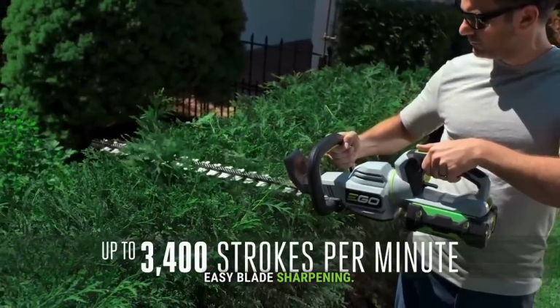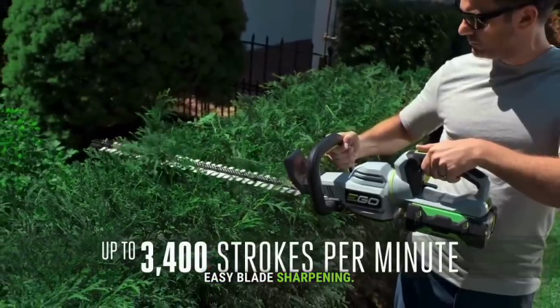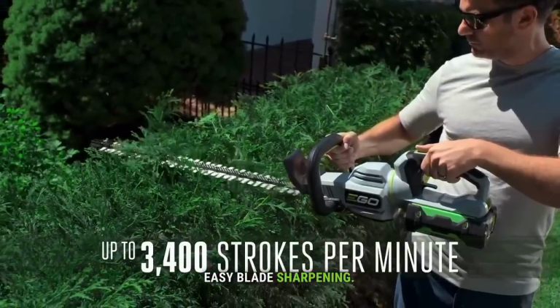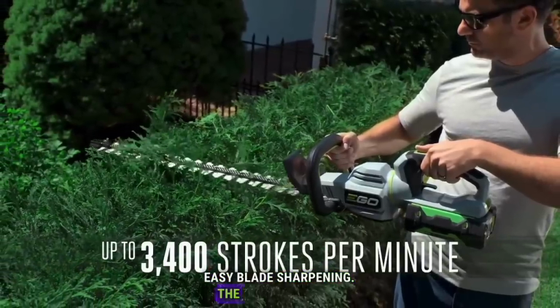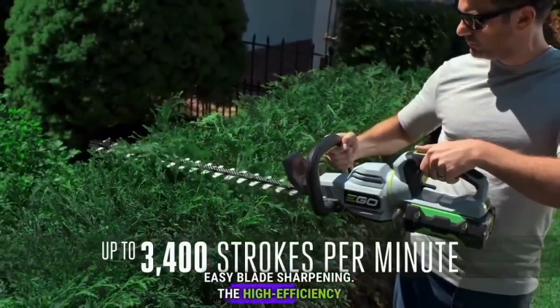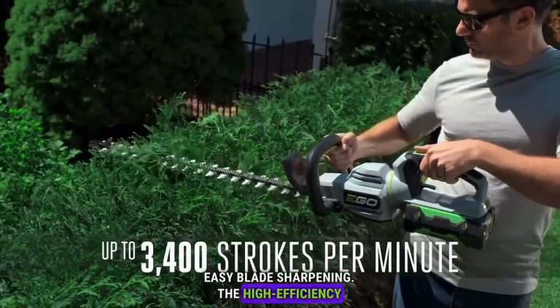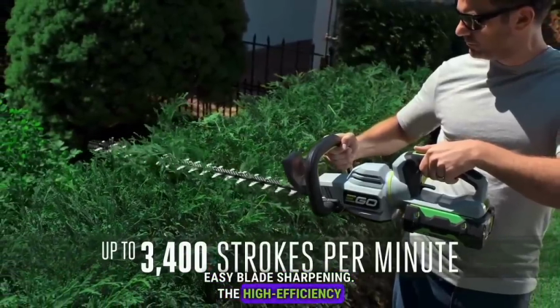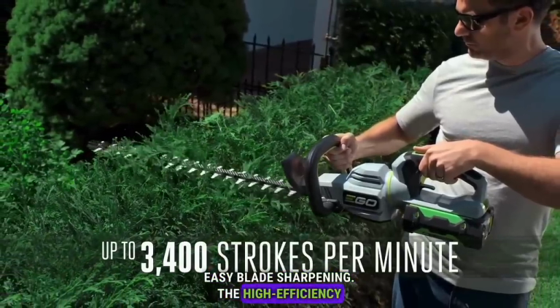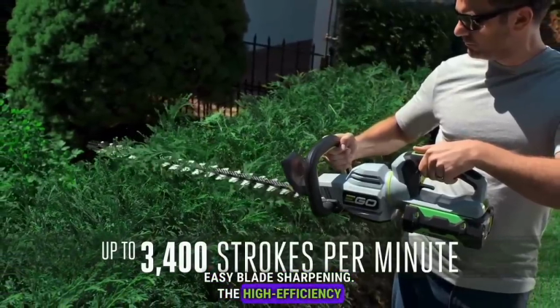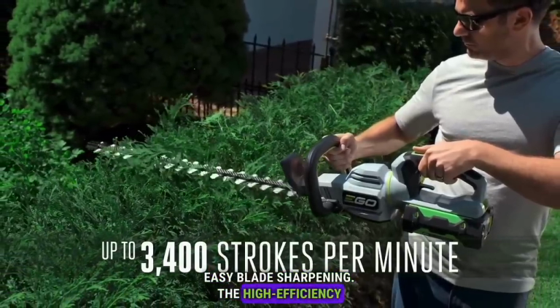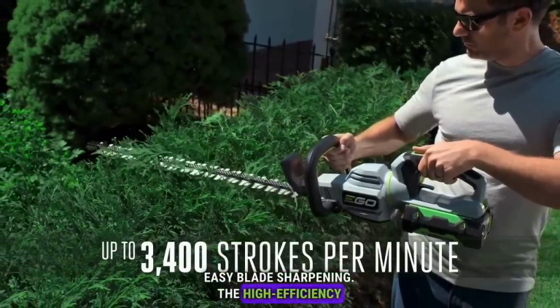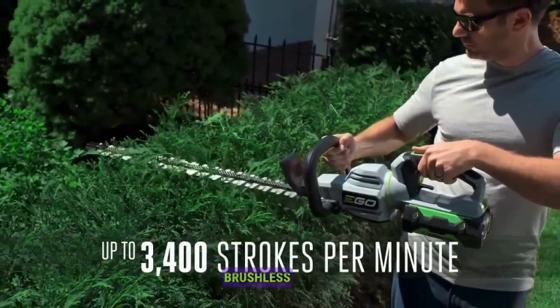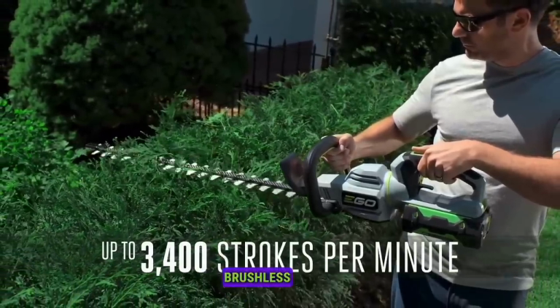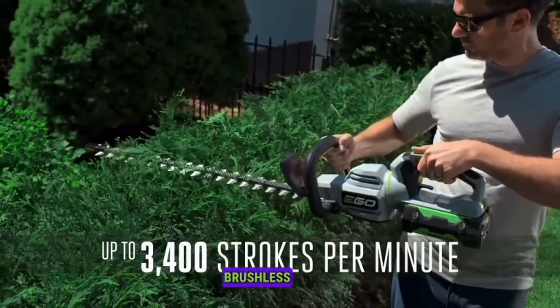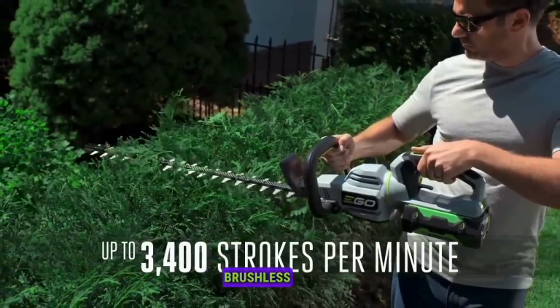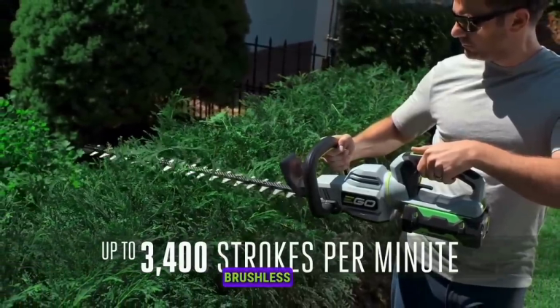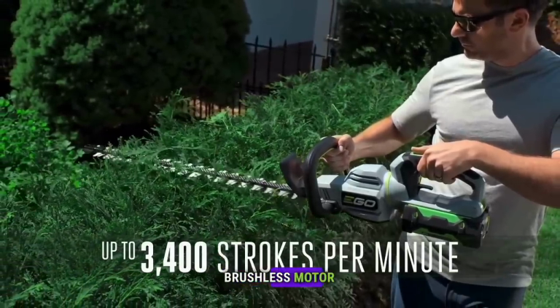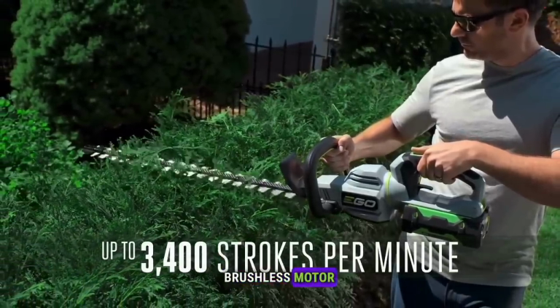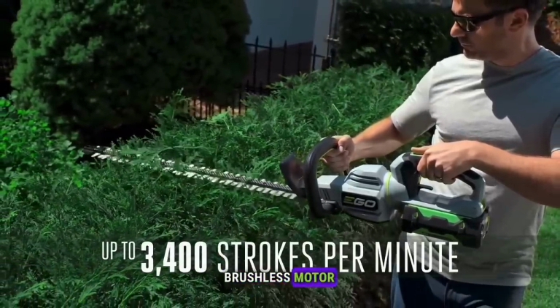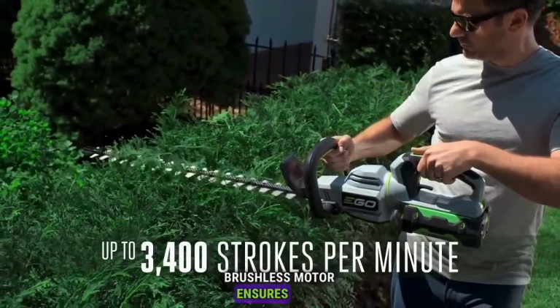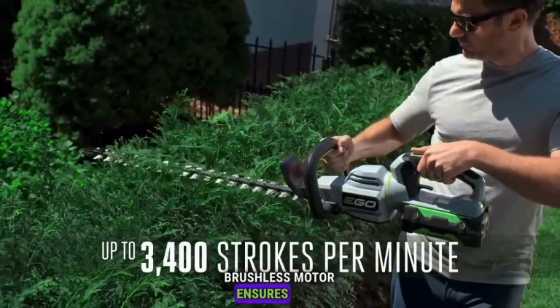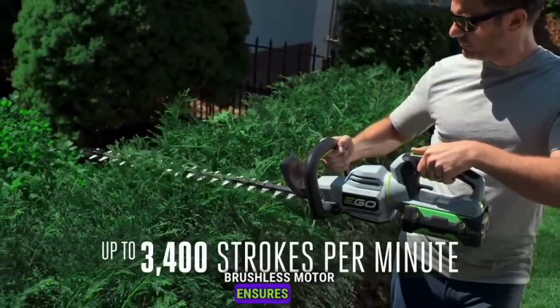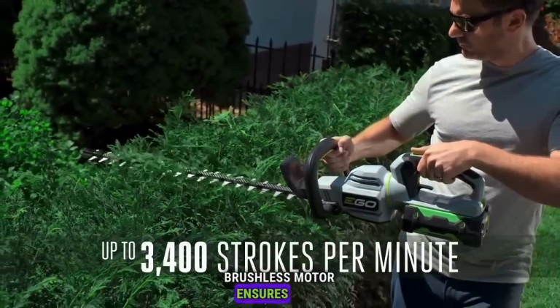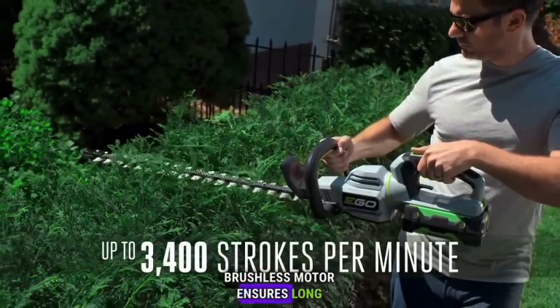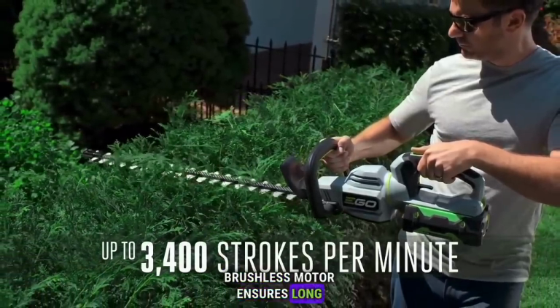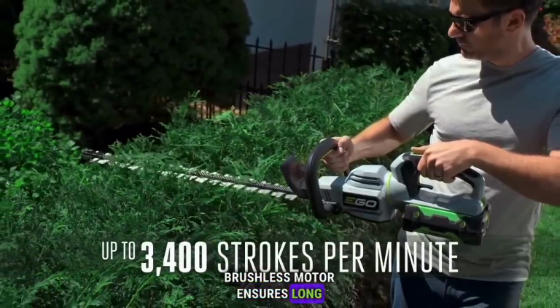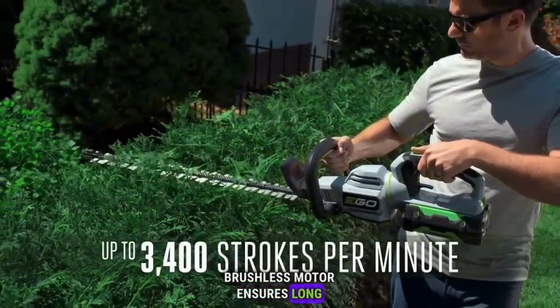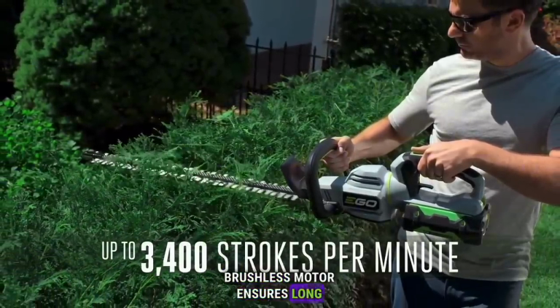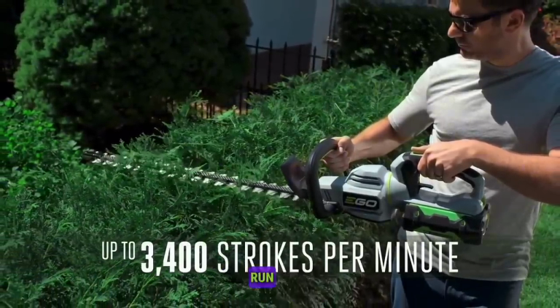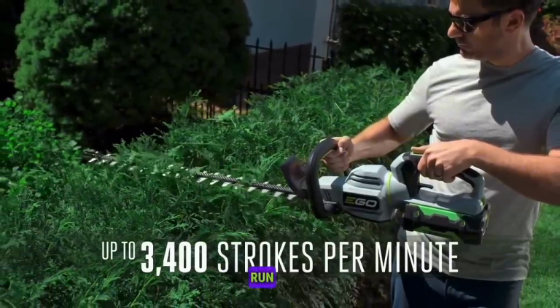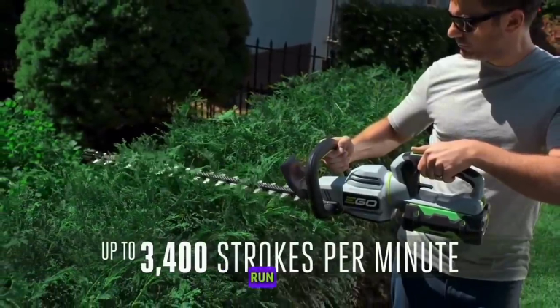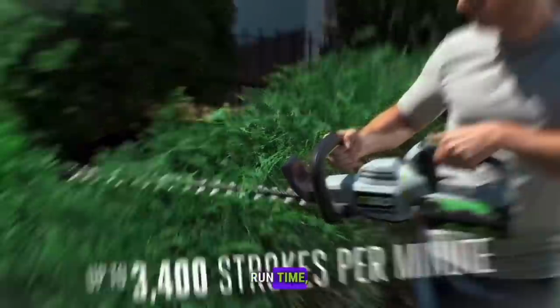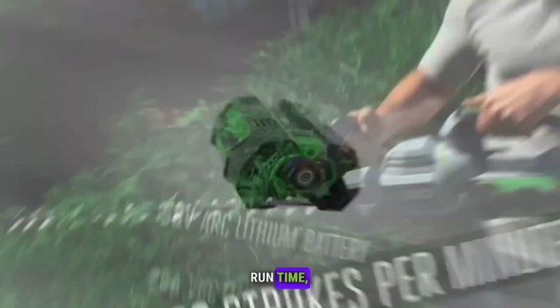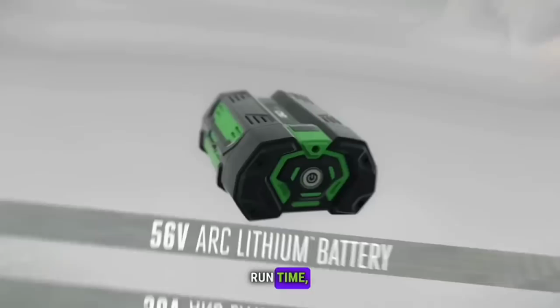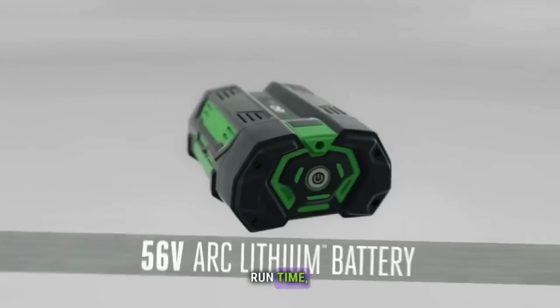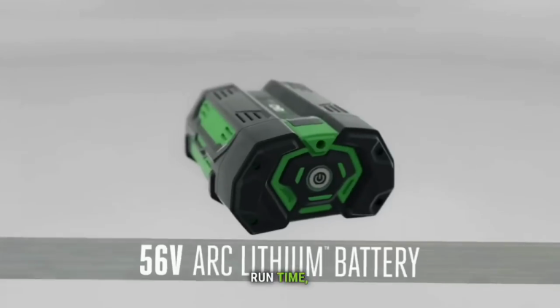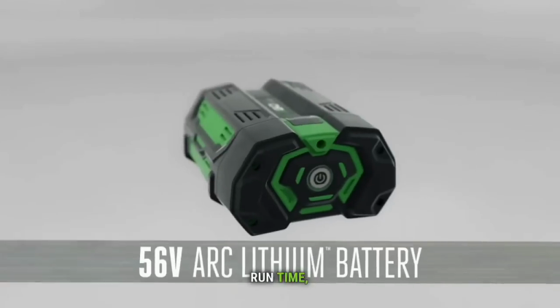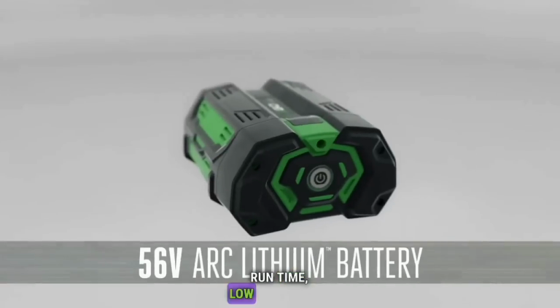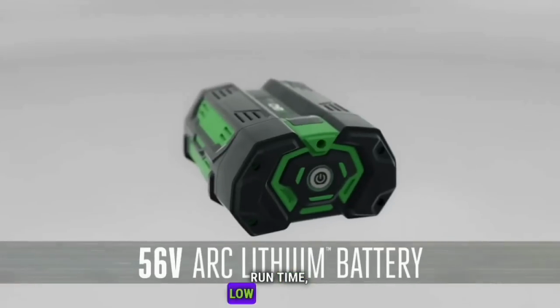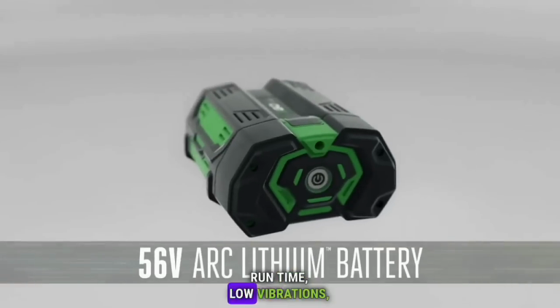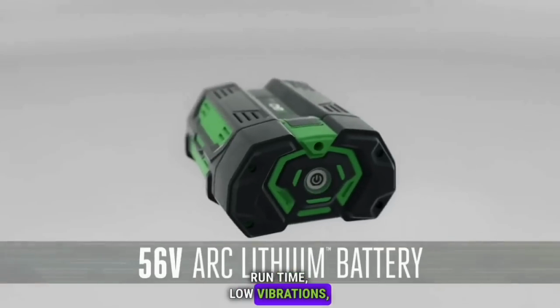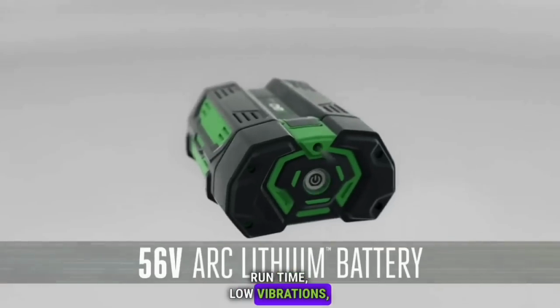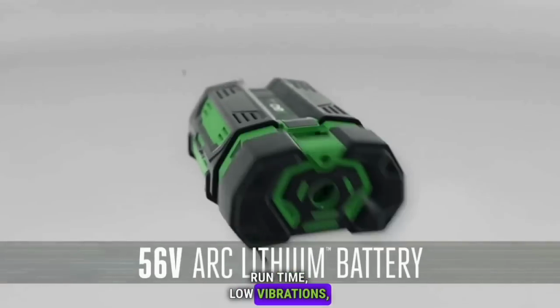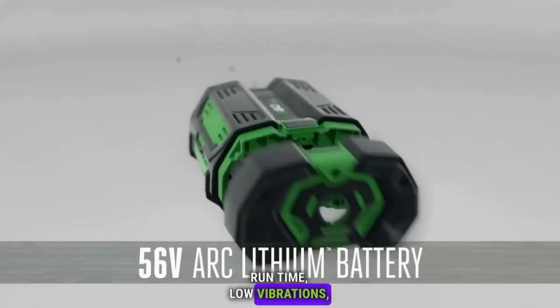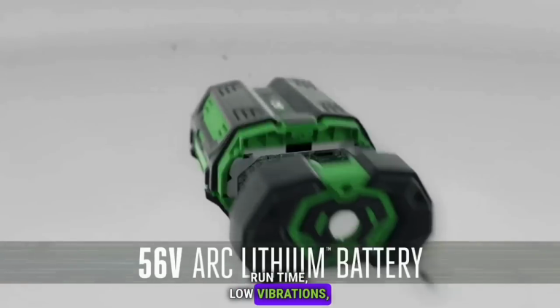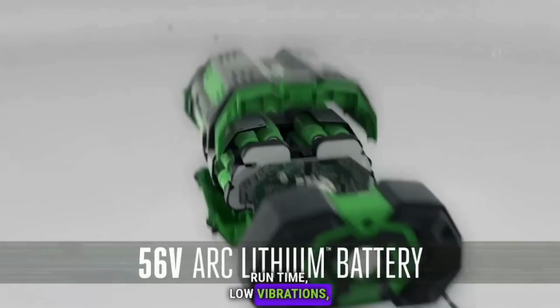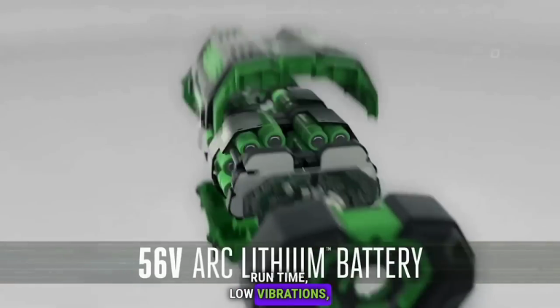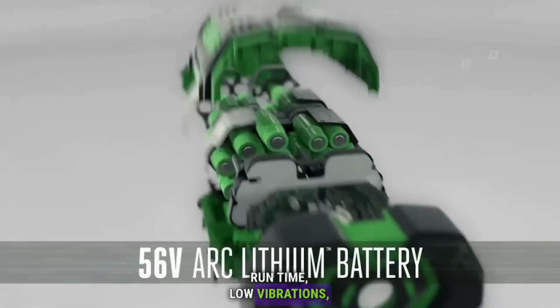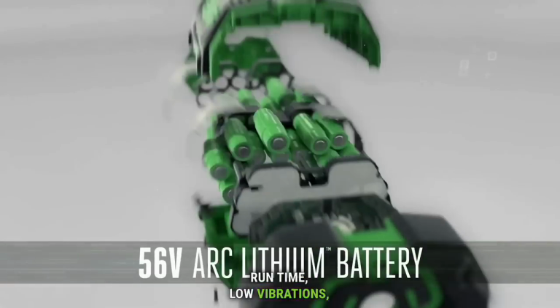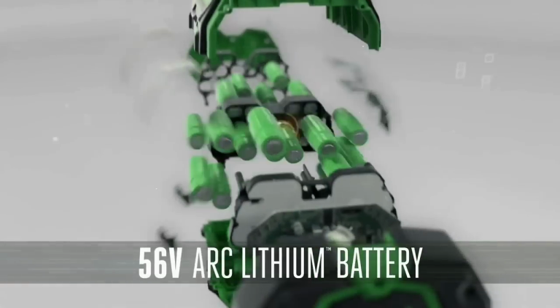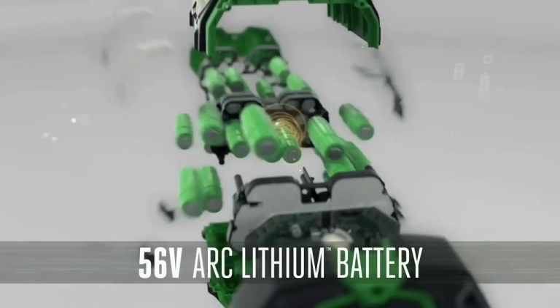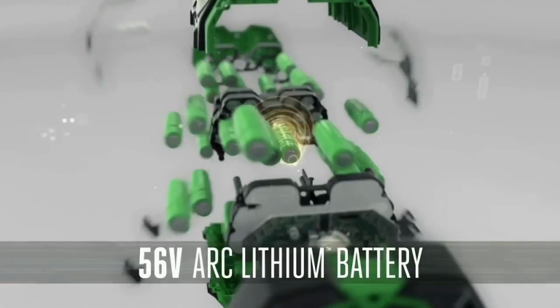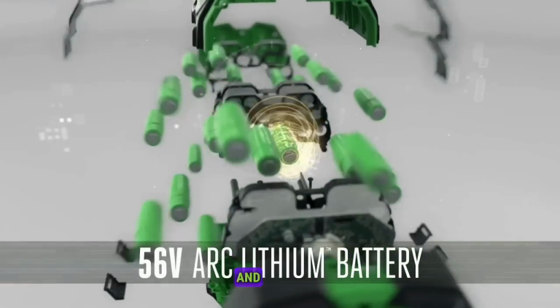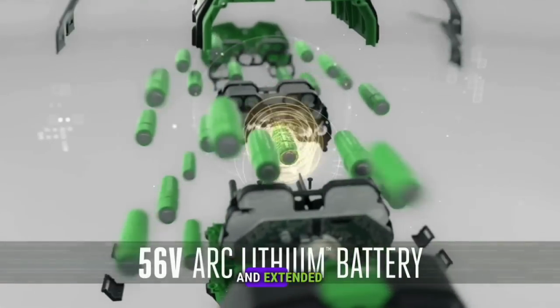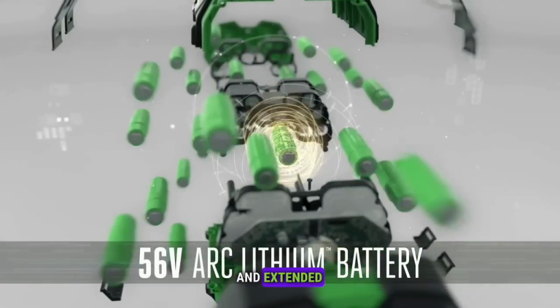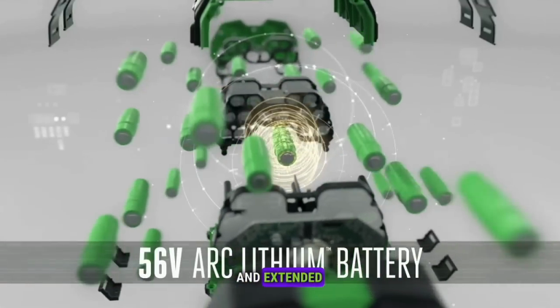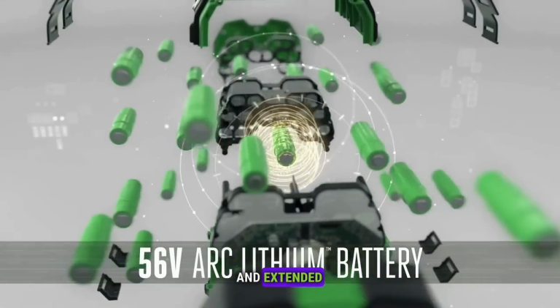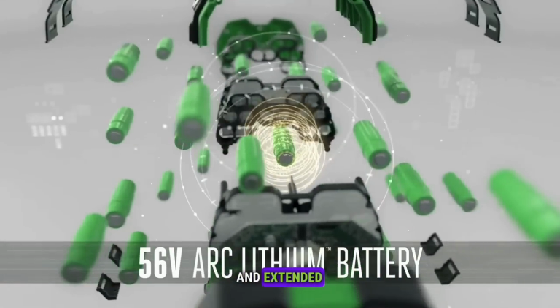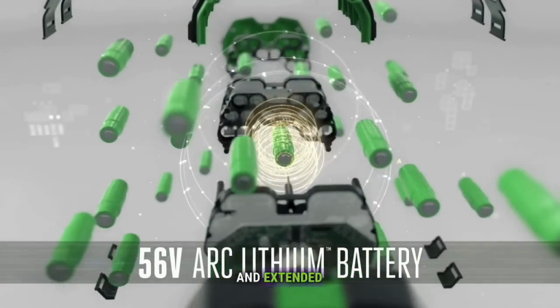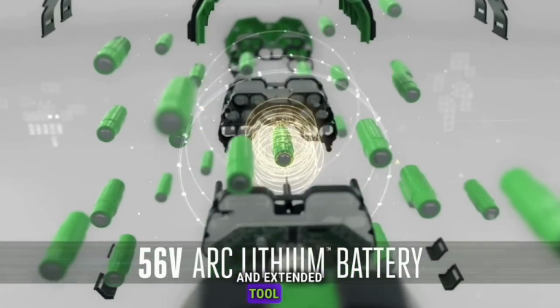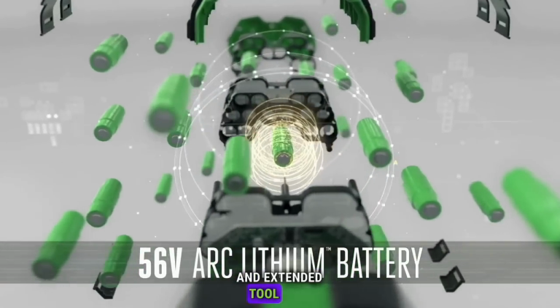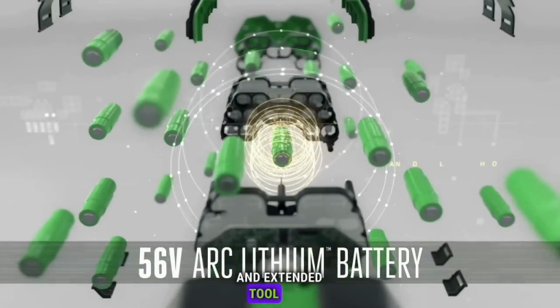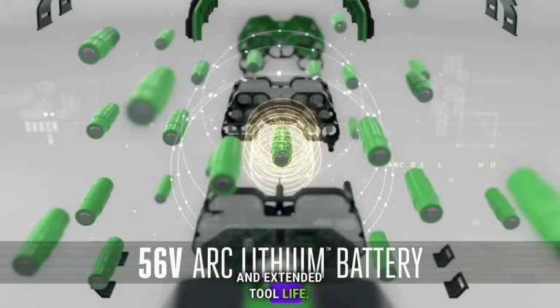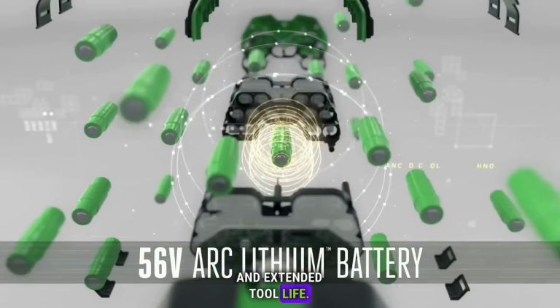The high-efficiency brushless motor ensures long run time, low vibrations, and extended tool life.